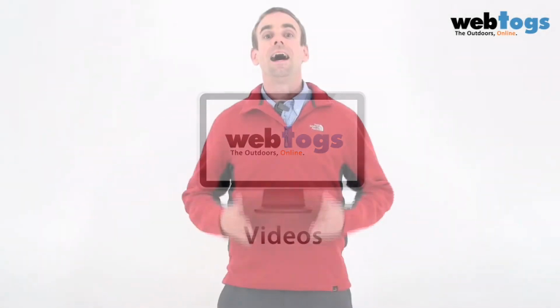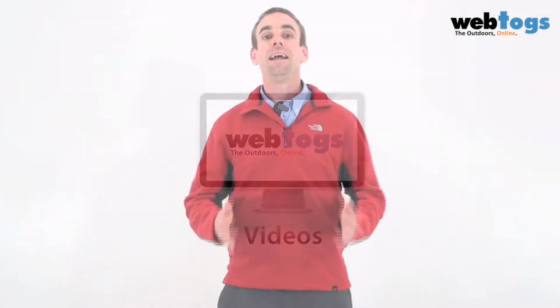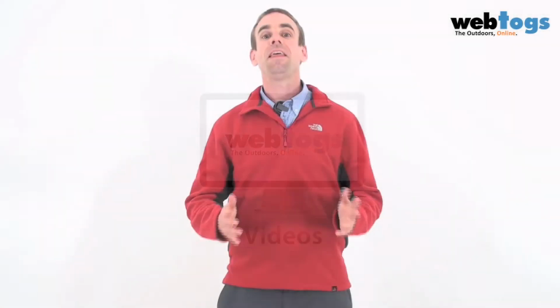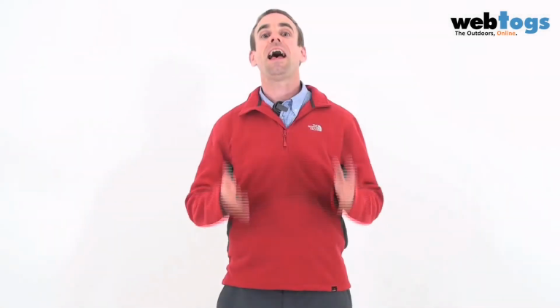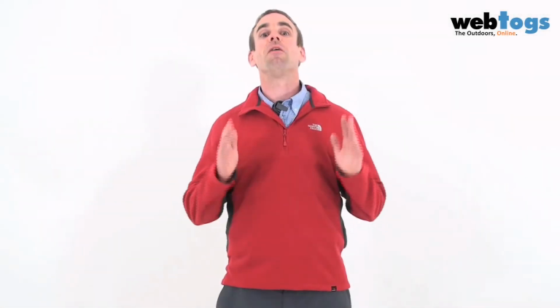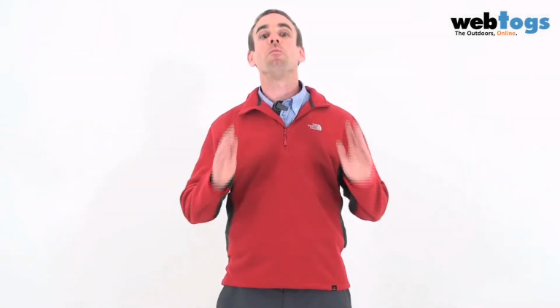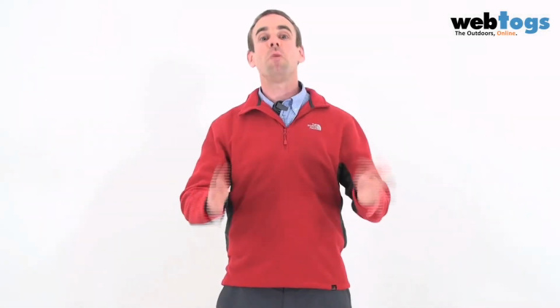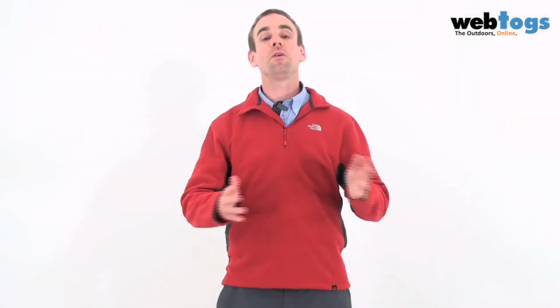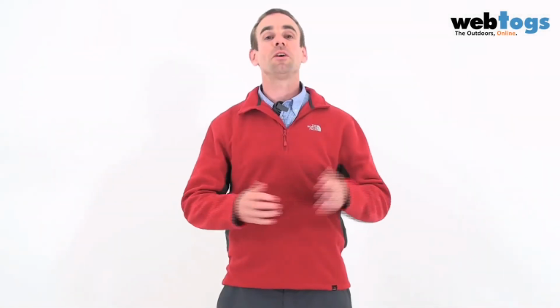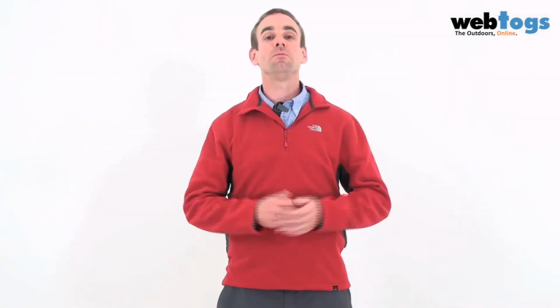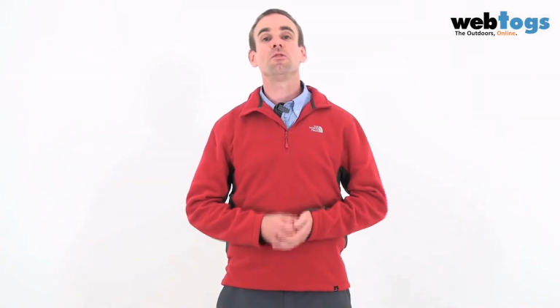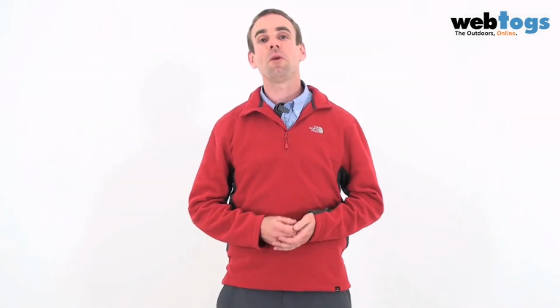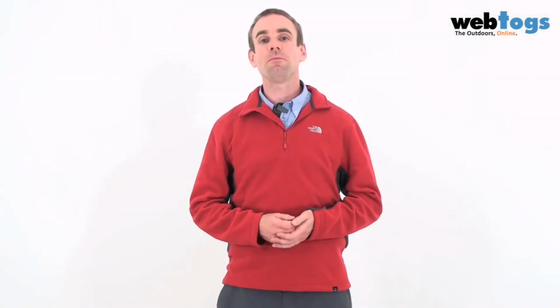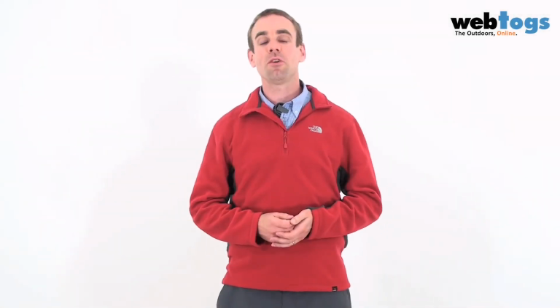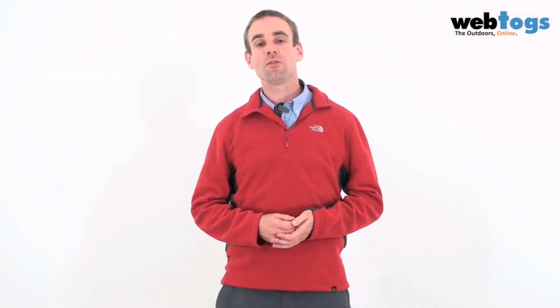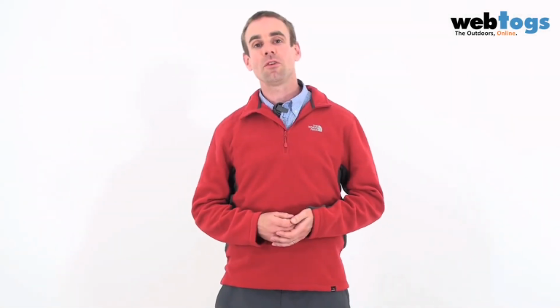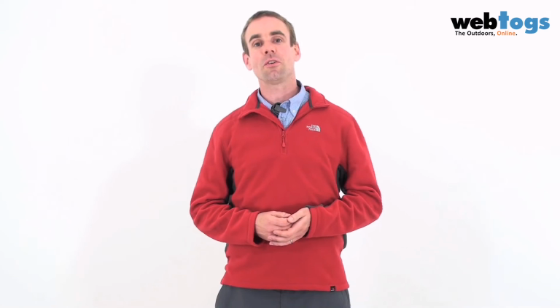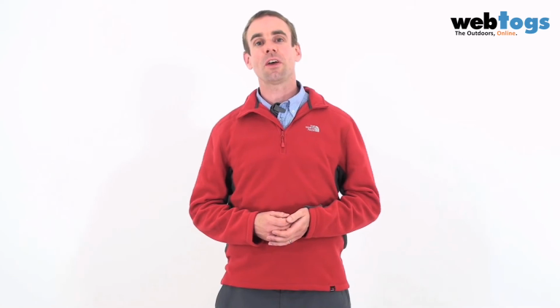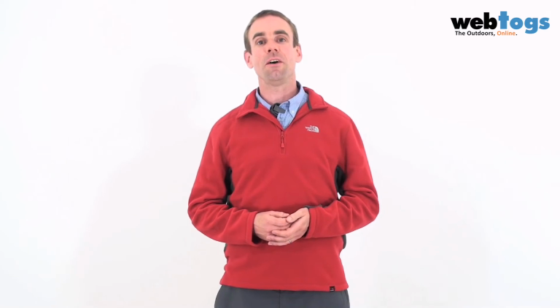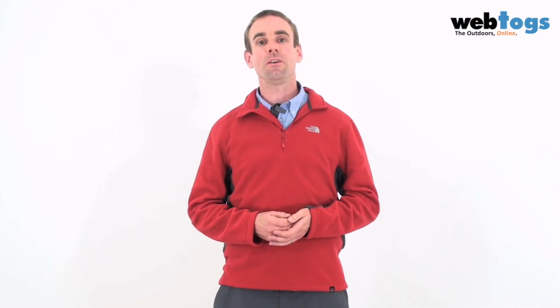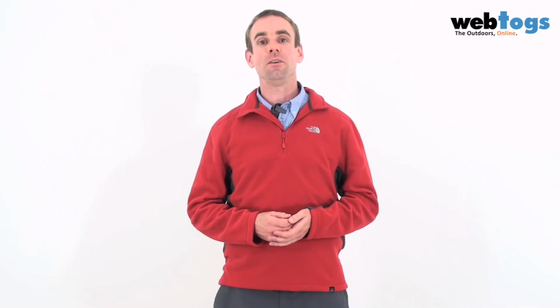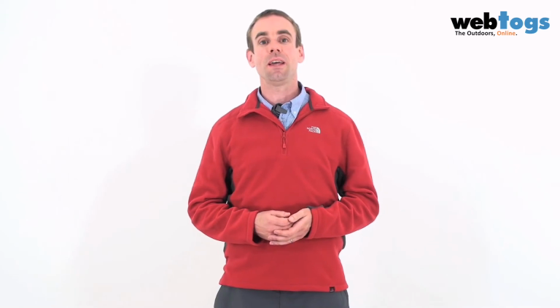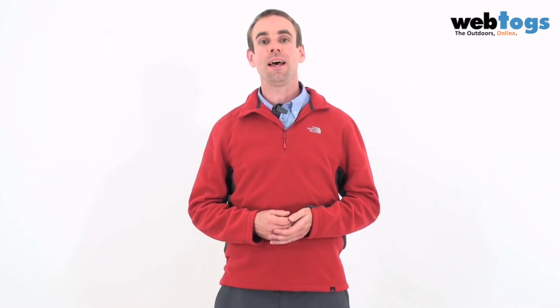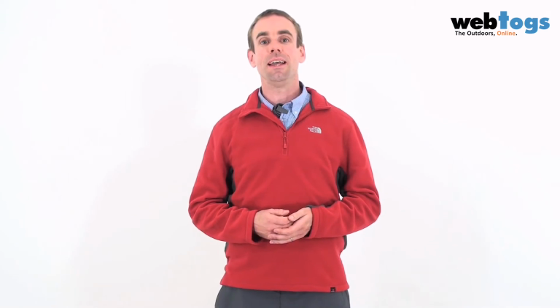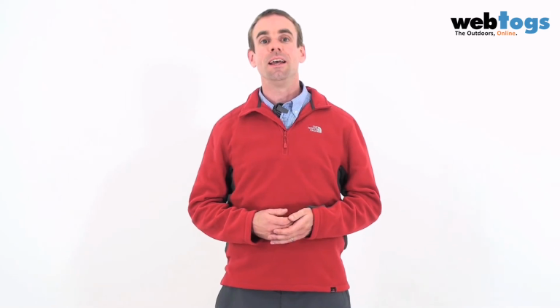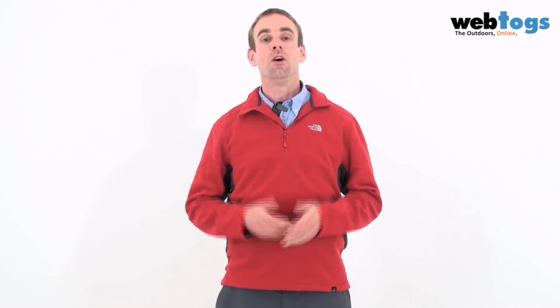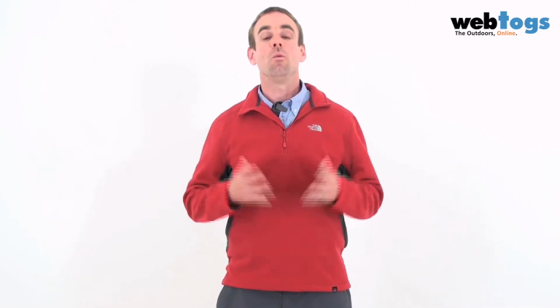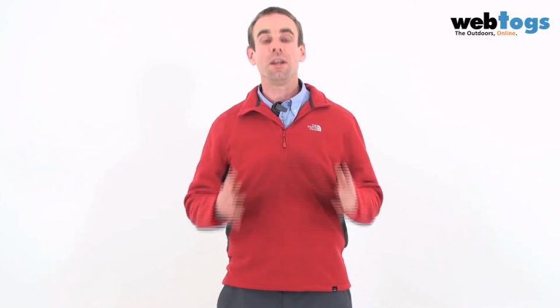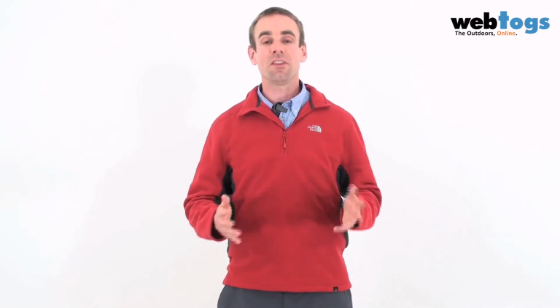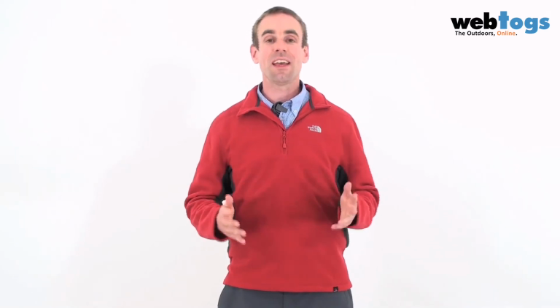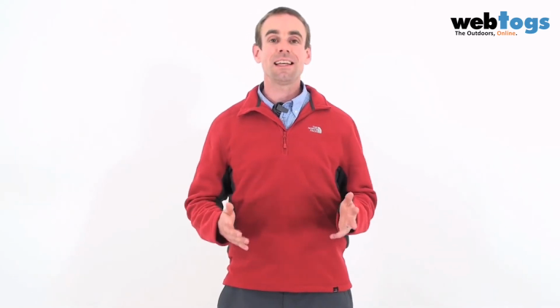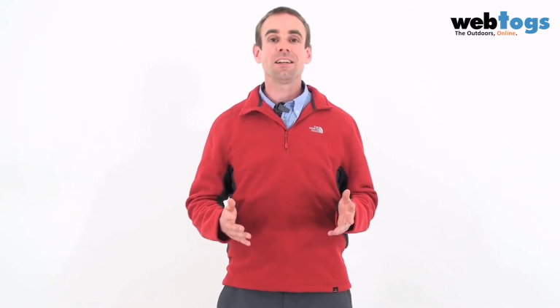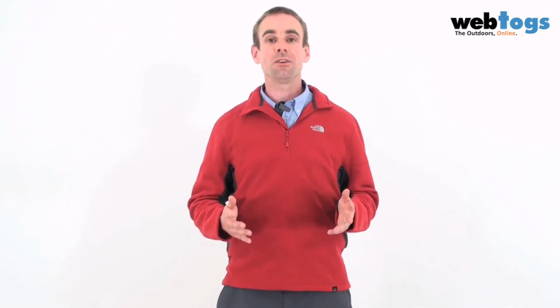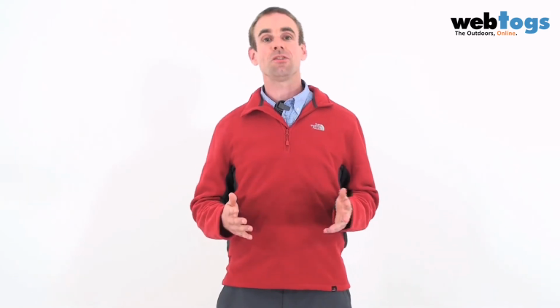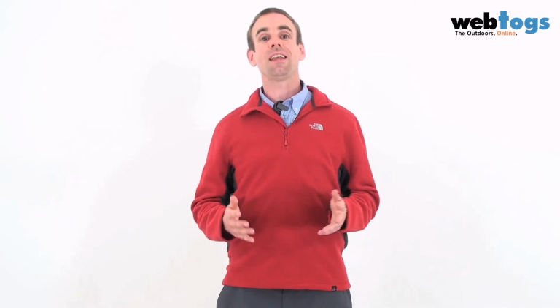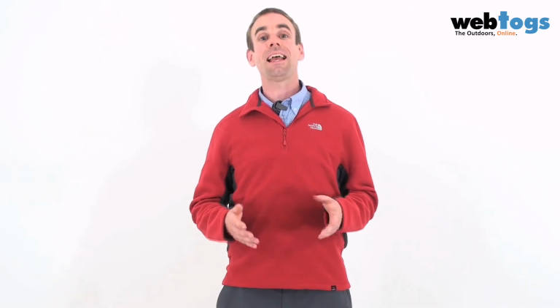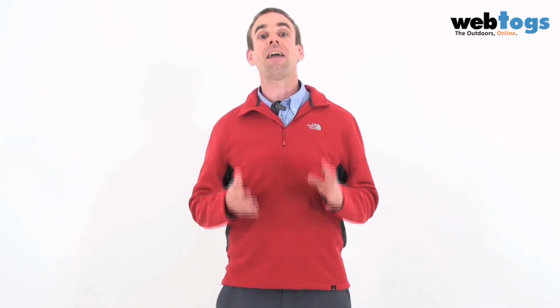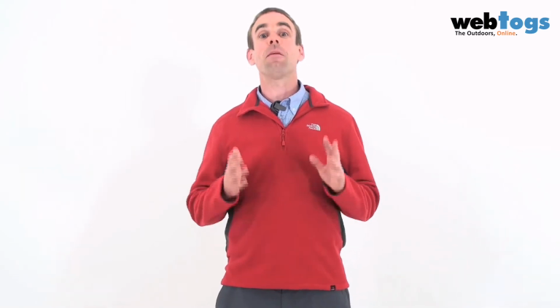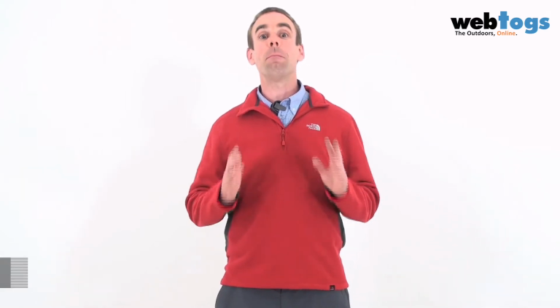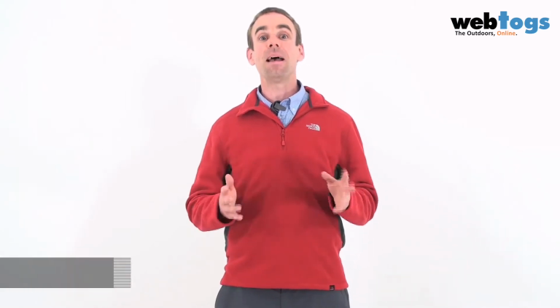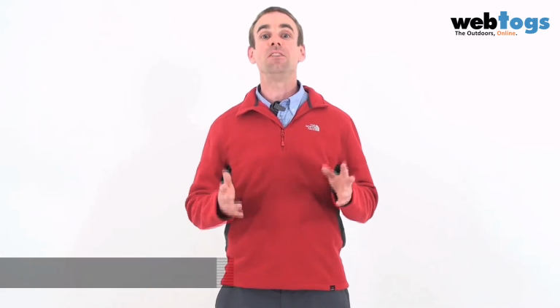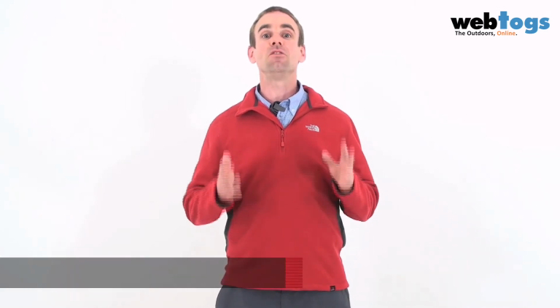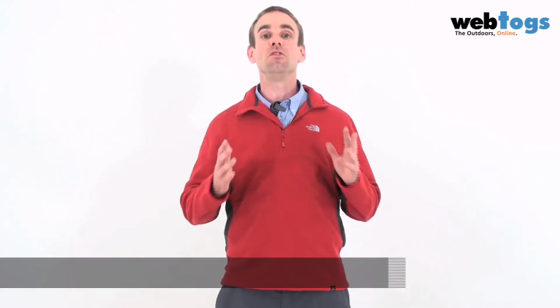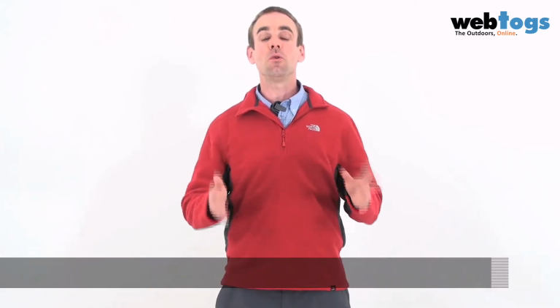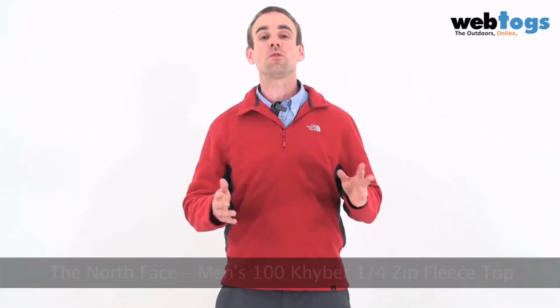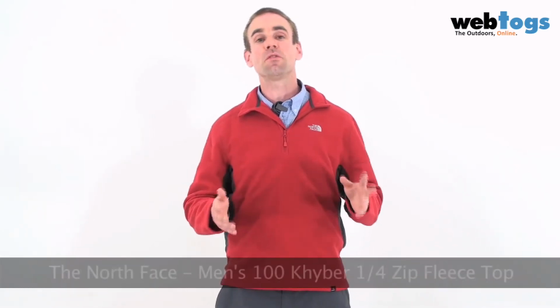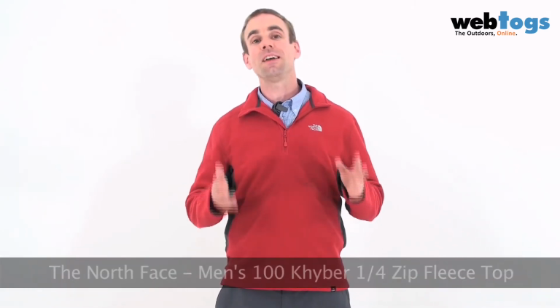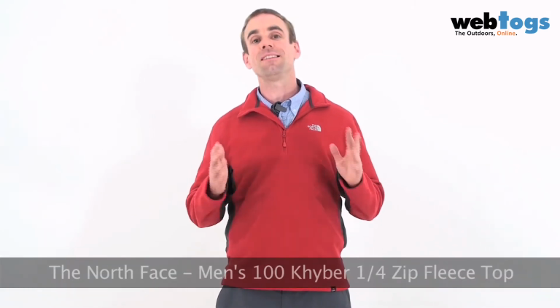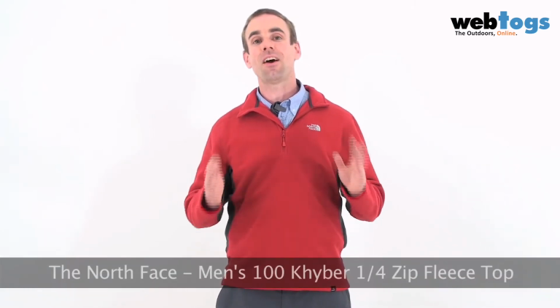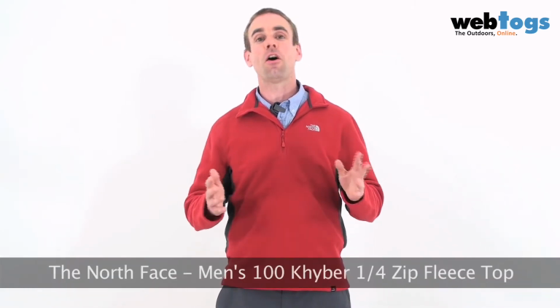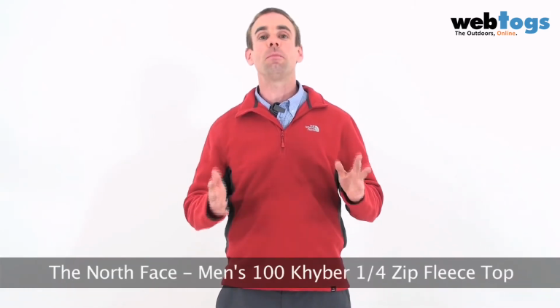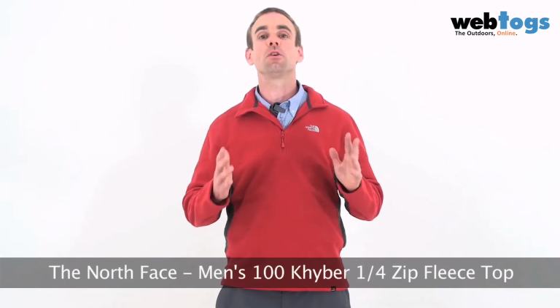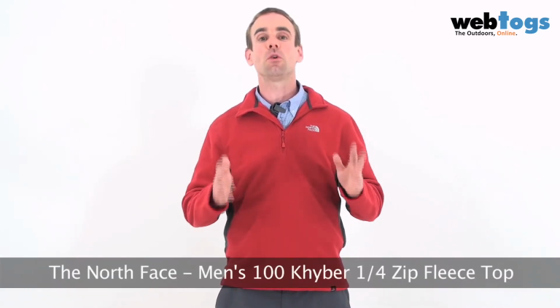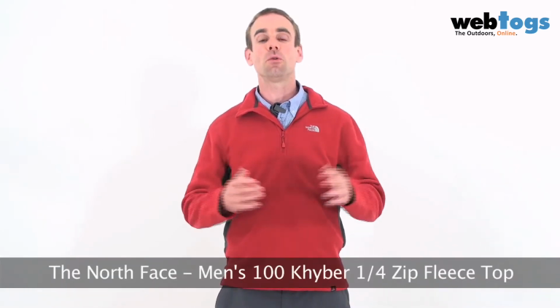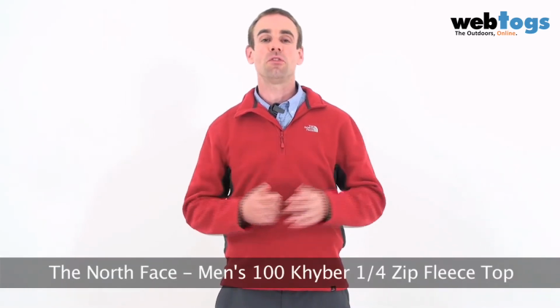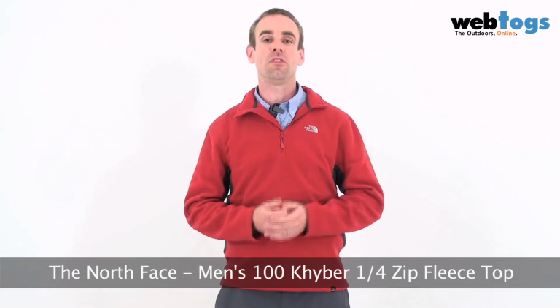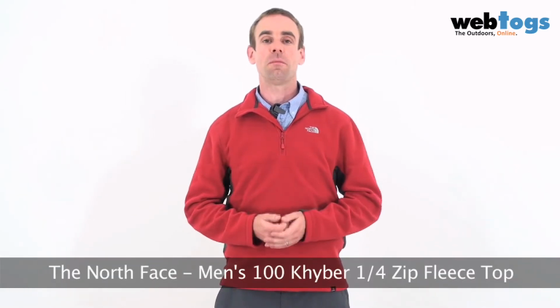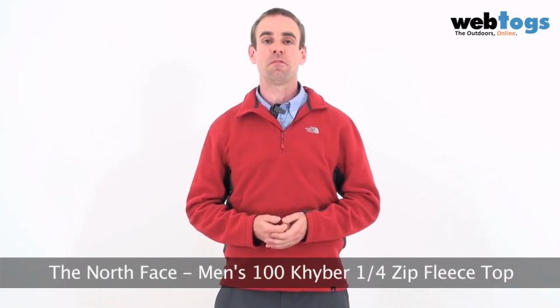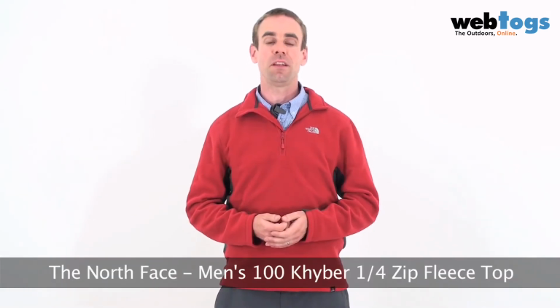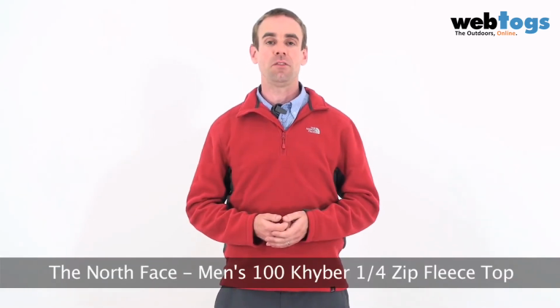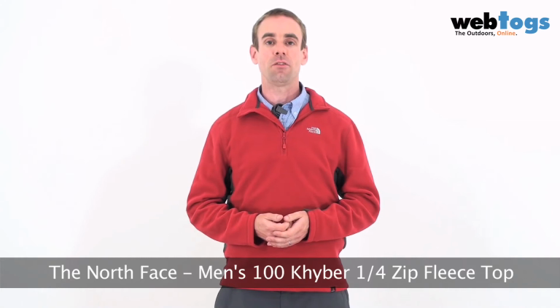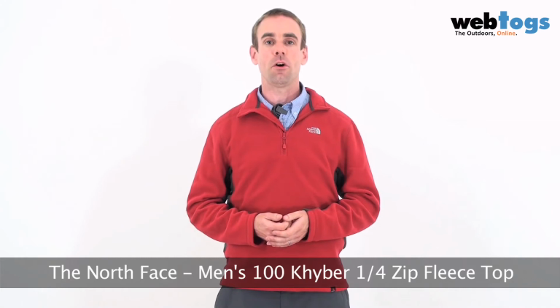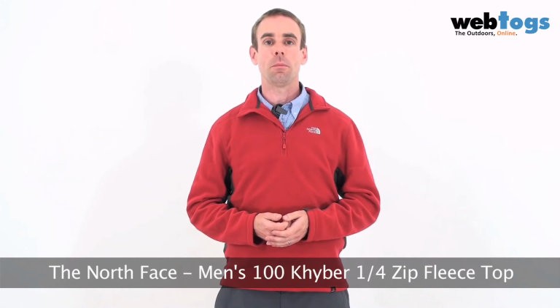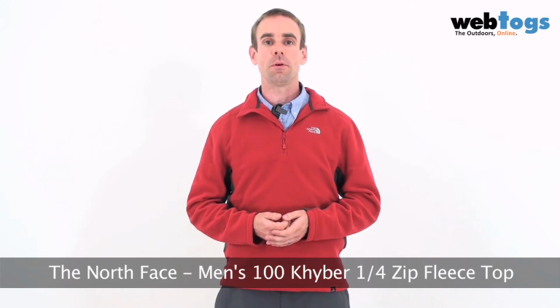Hey there and welcome to webtogs.co.uk. We're taking a look today at the Men's North Face Kyber Quarter Zip Fleece Top.